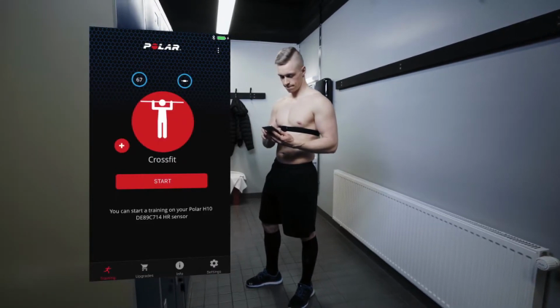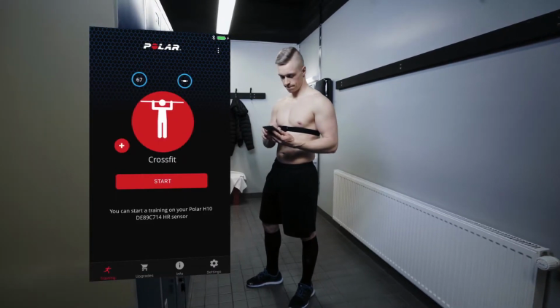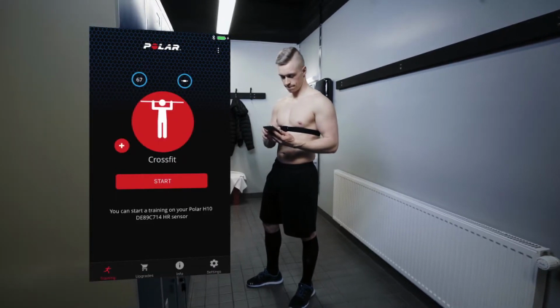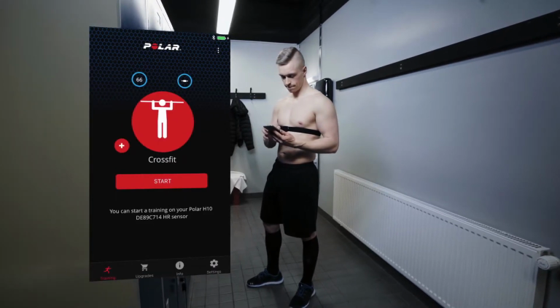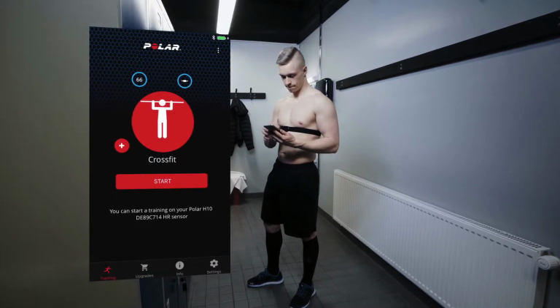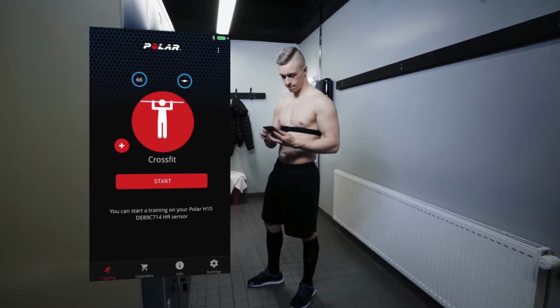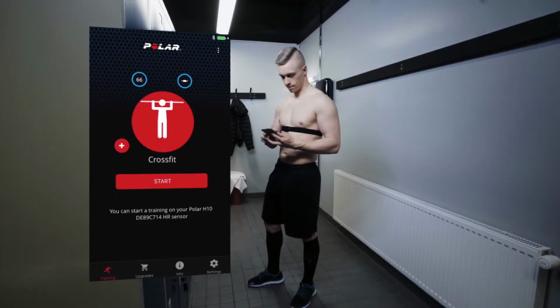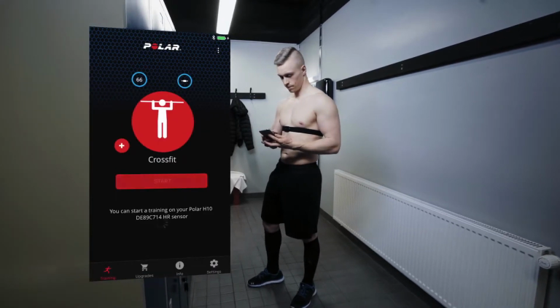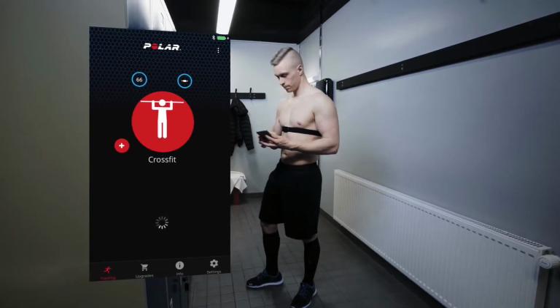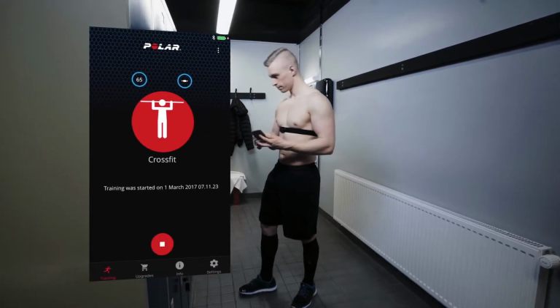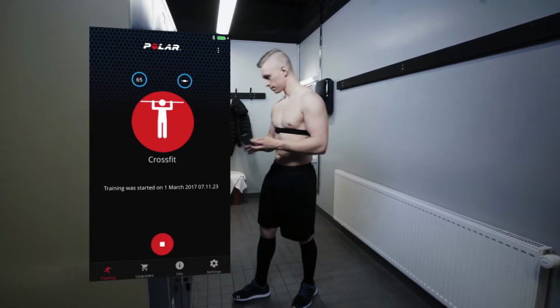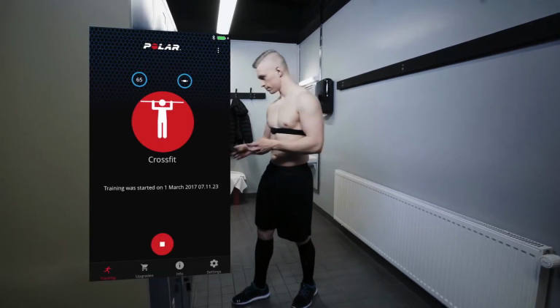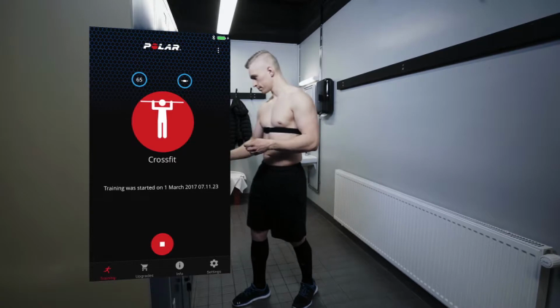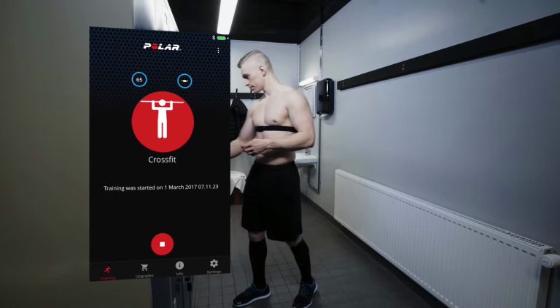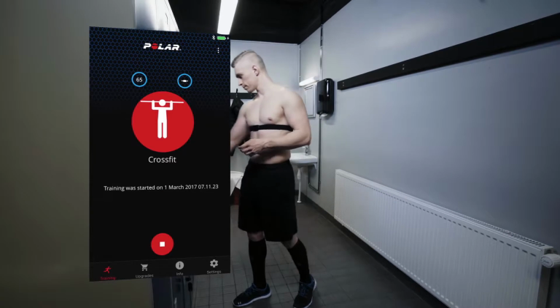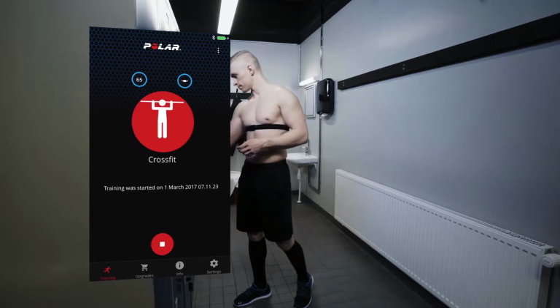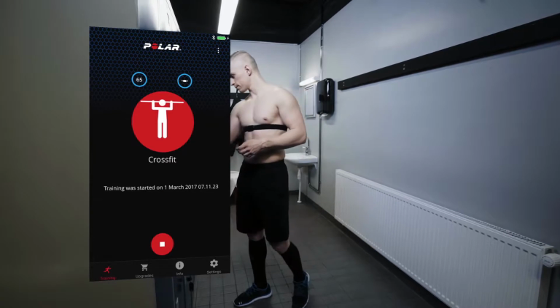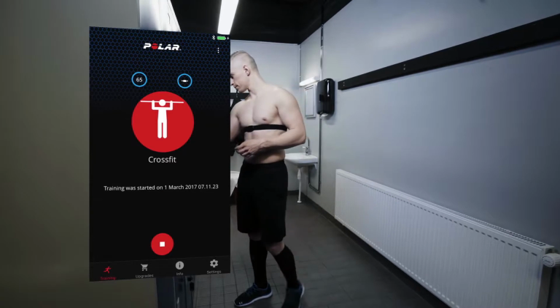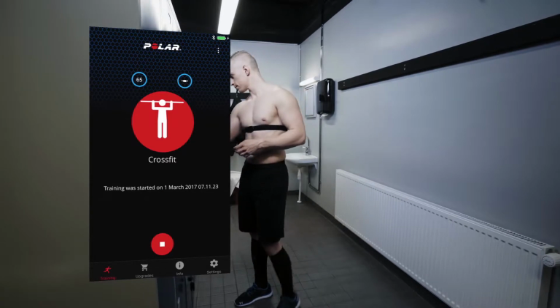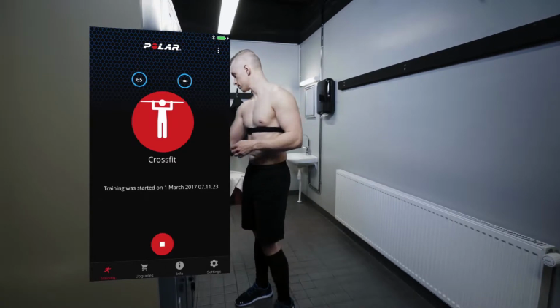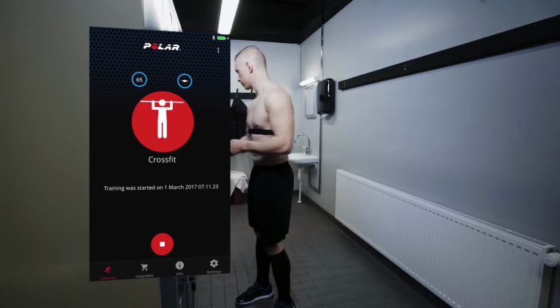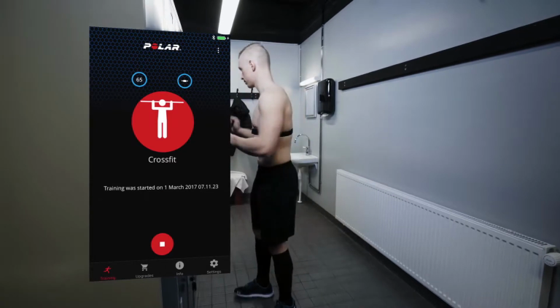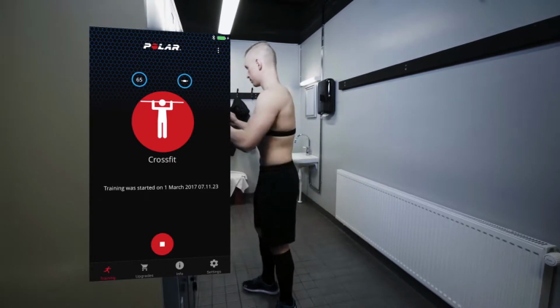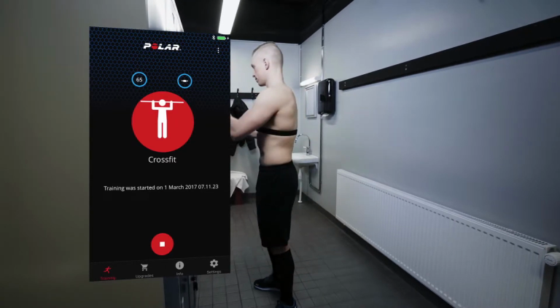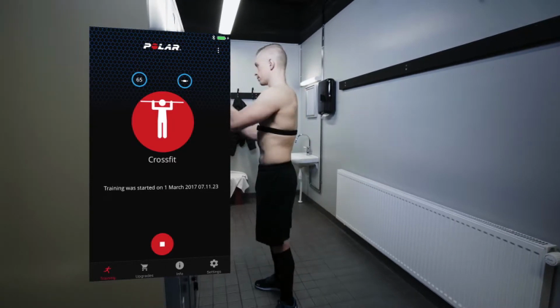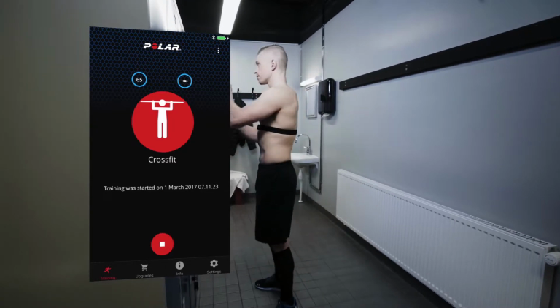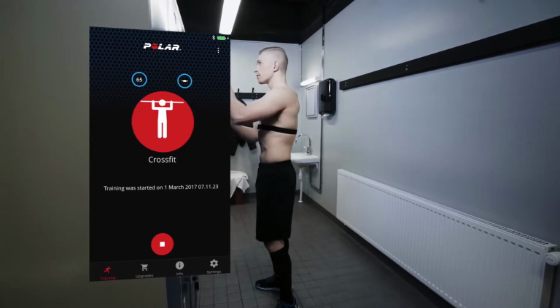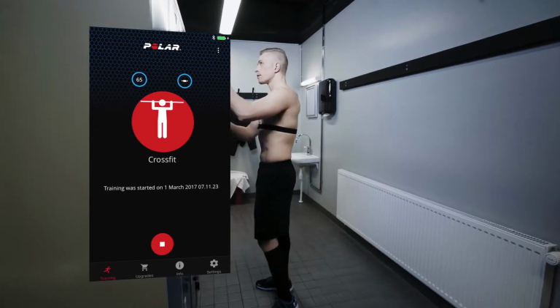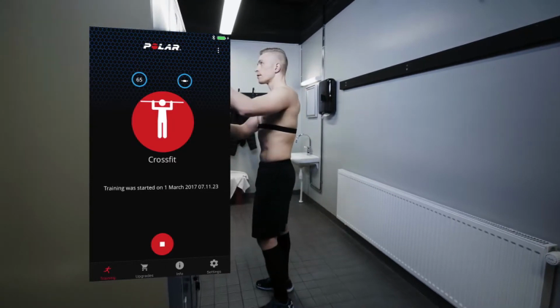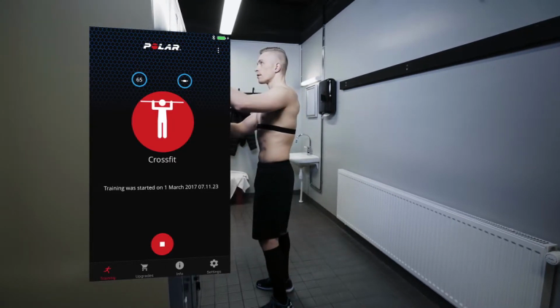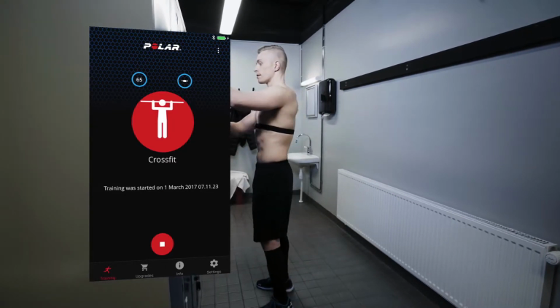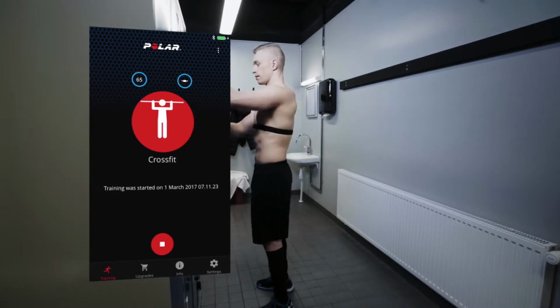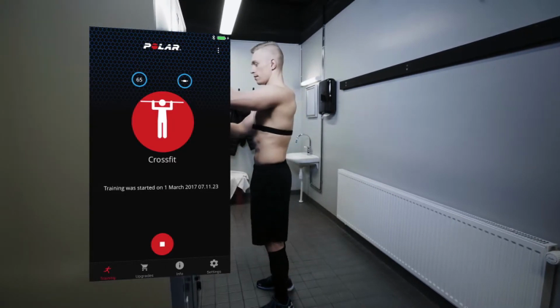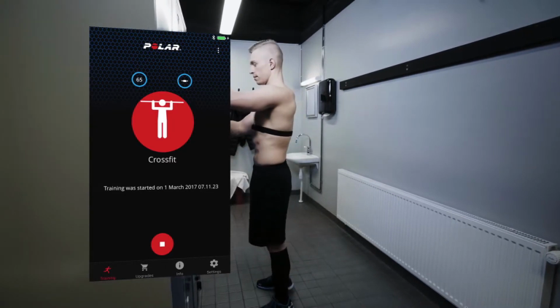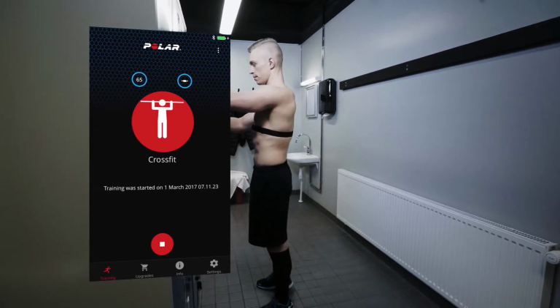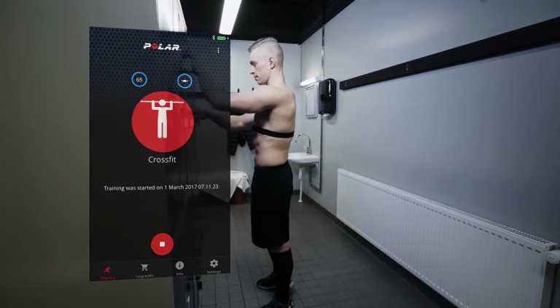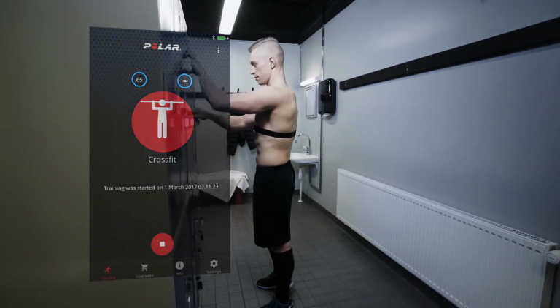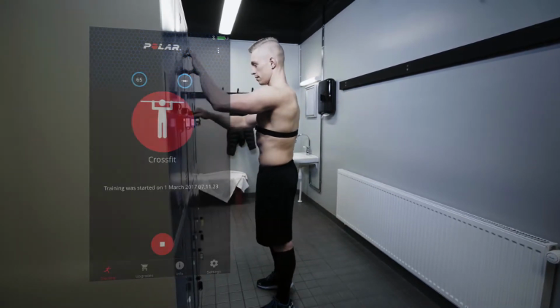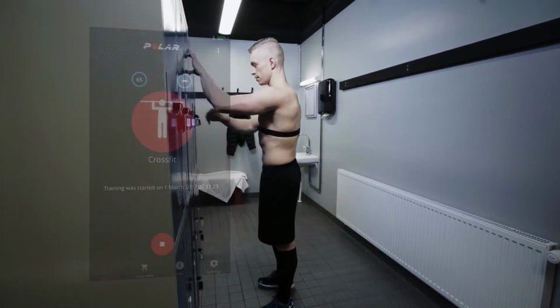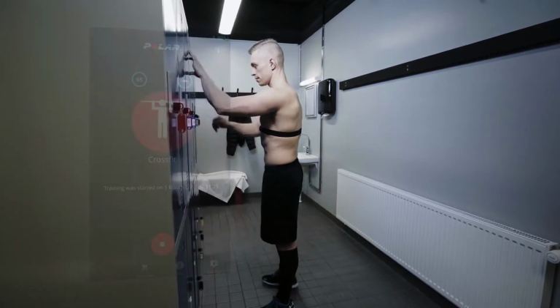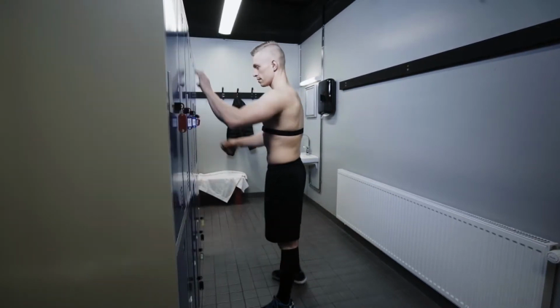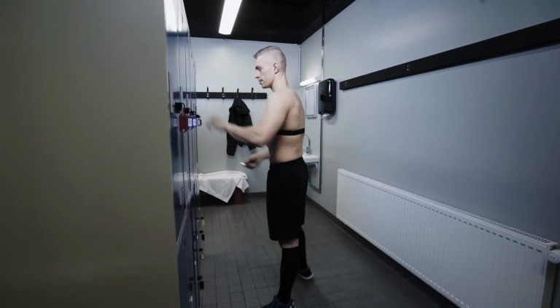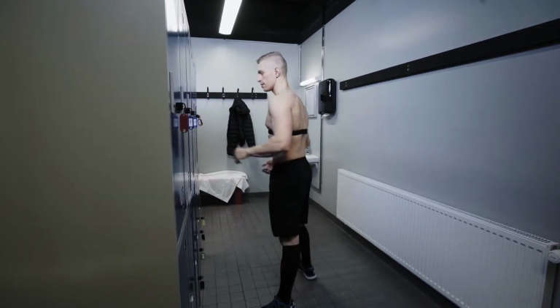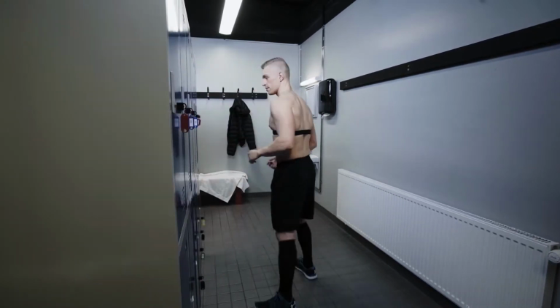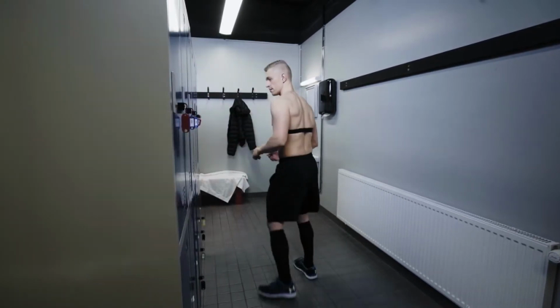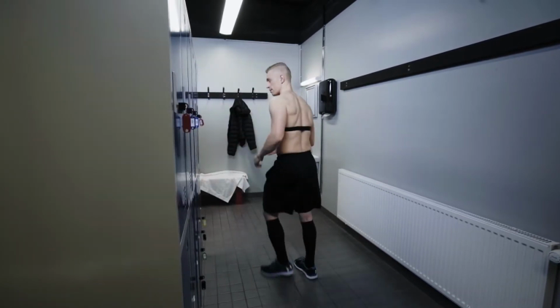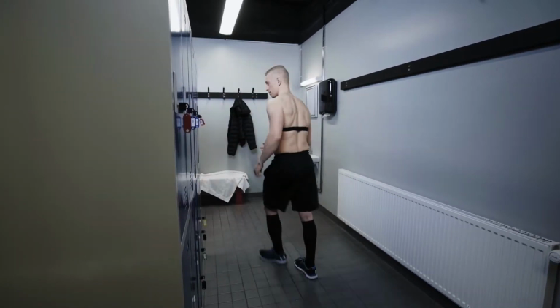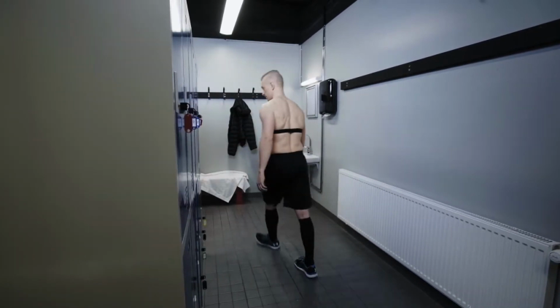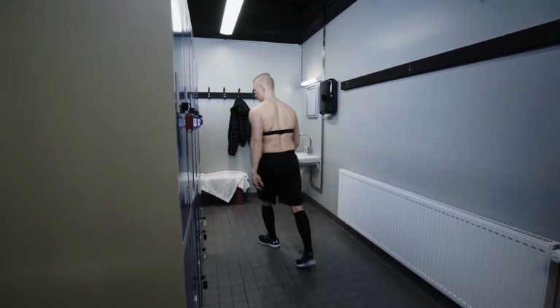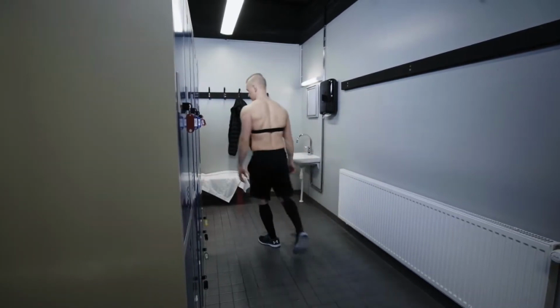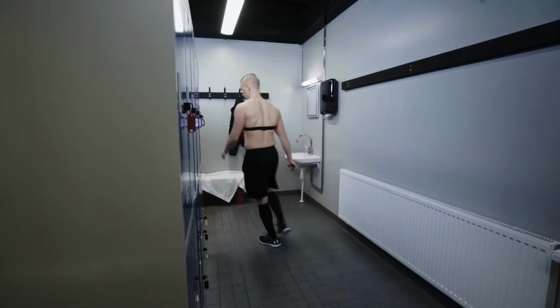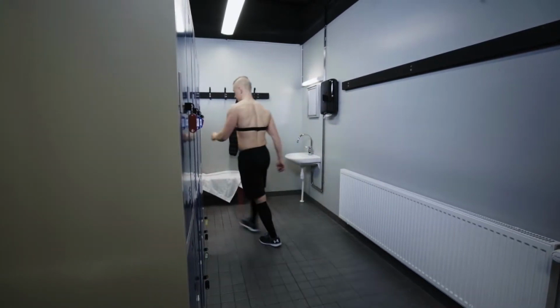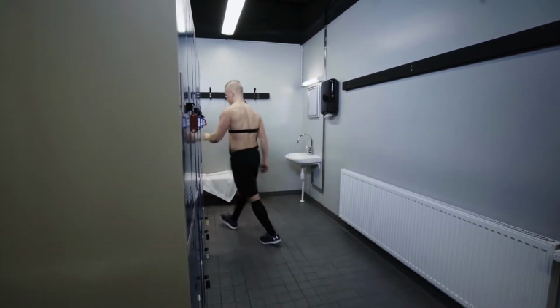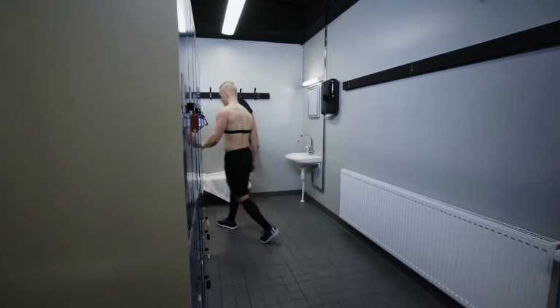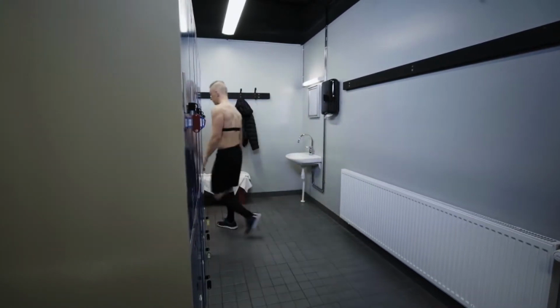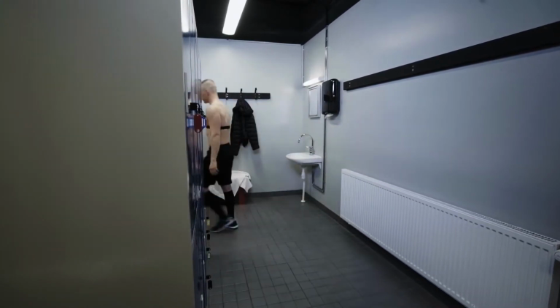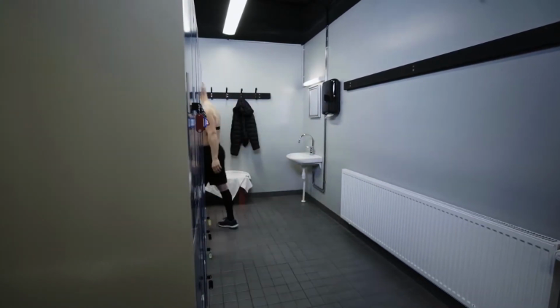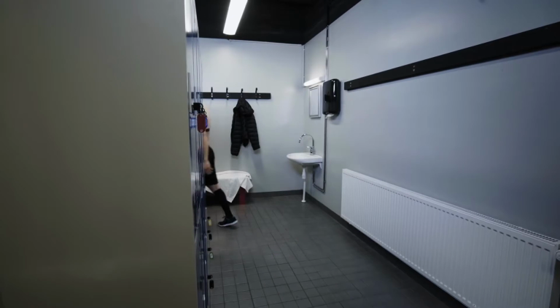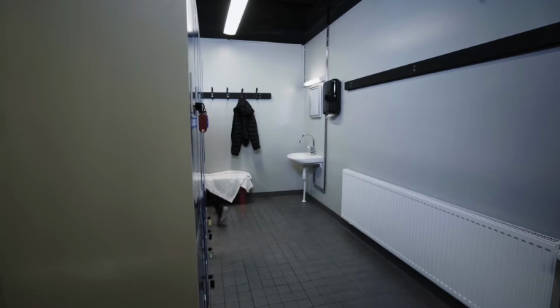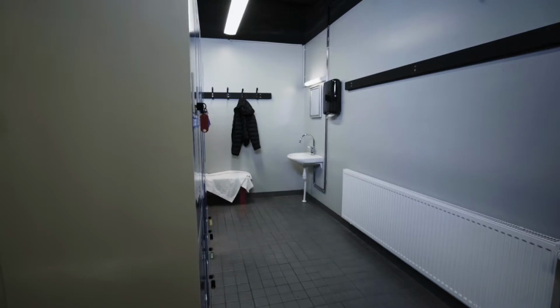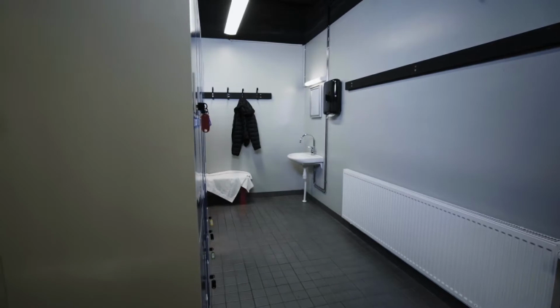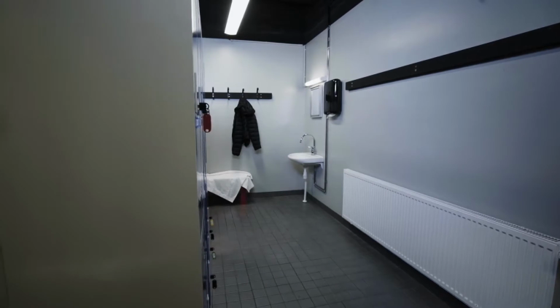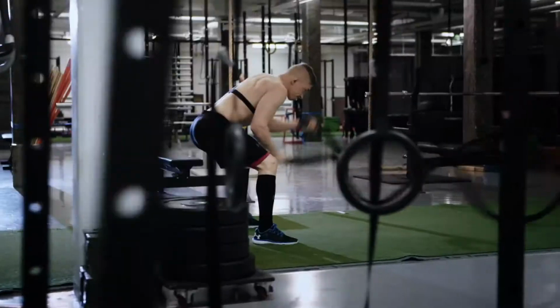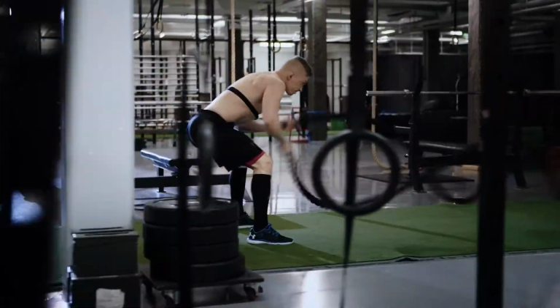You can see the start time of the training session on the Beat app's display. You can leave your phone waiting and just get going.